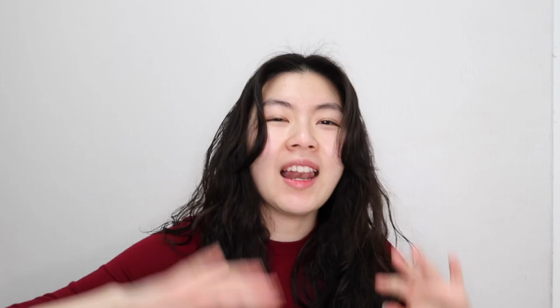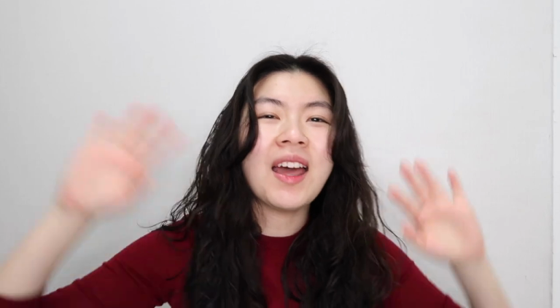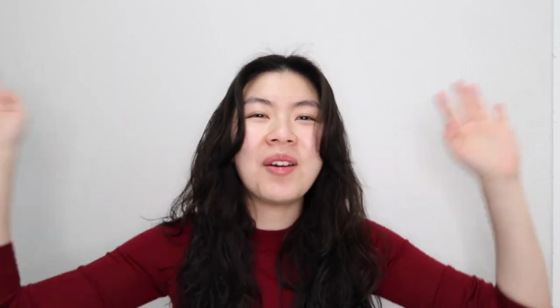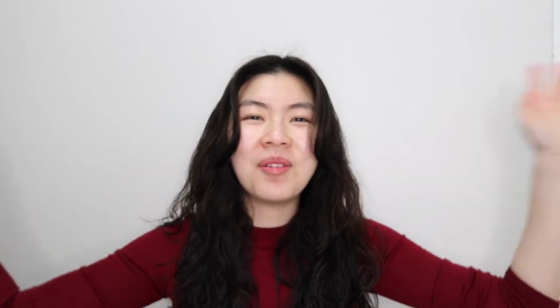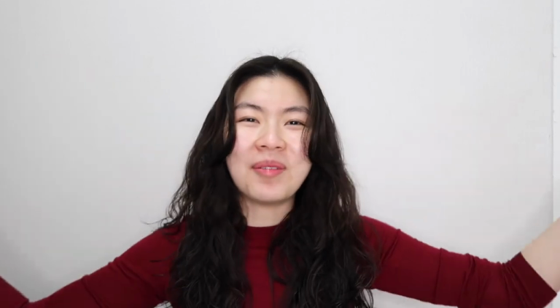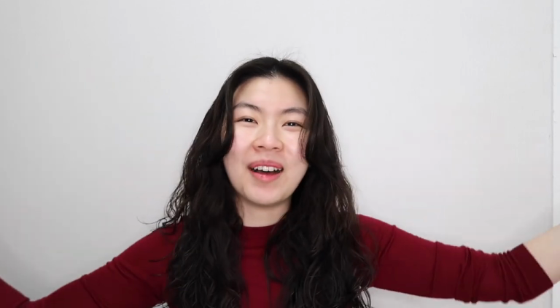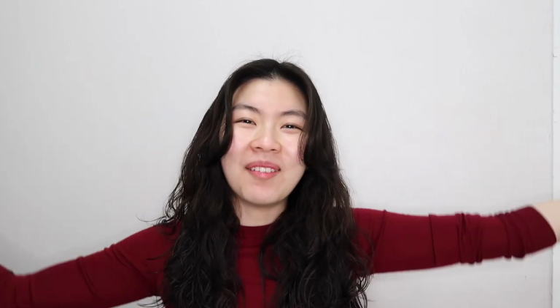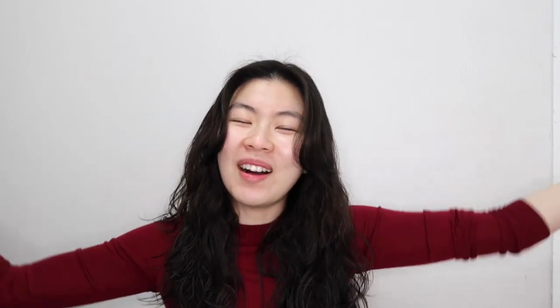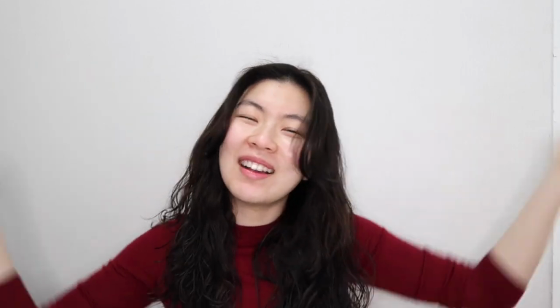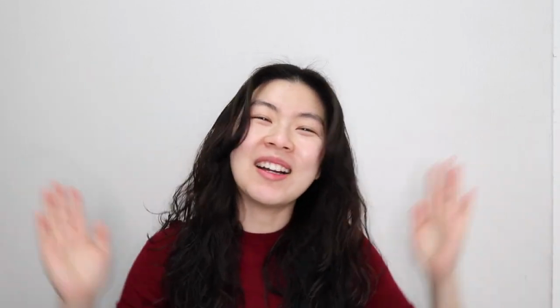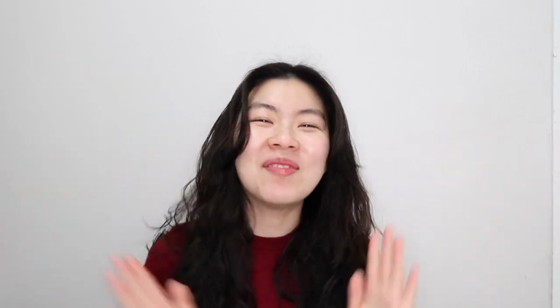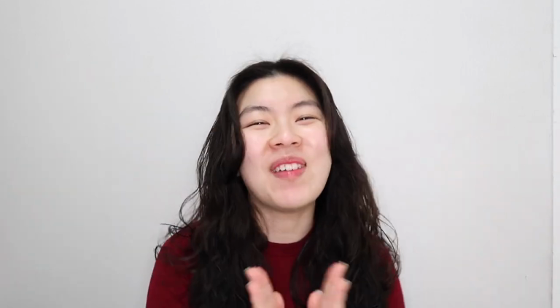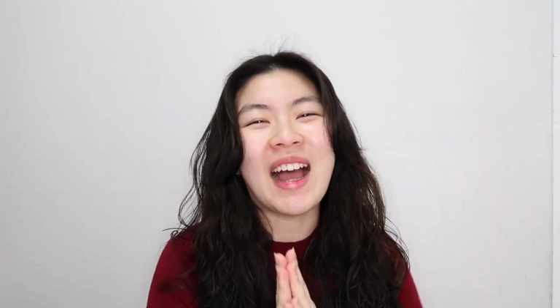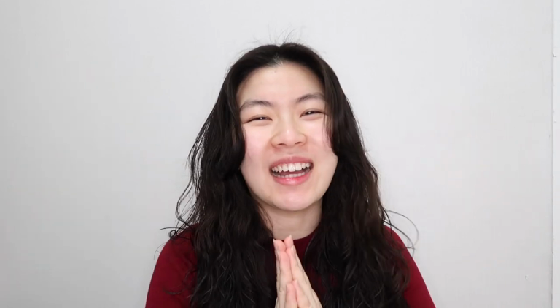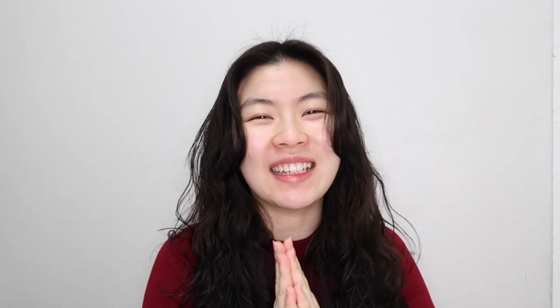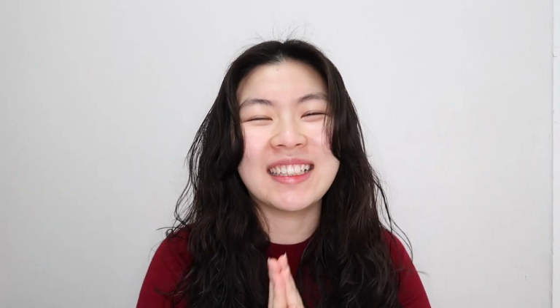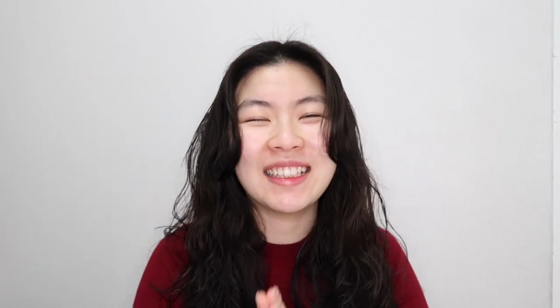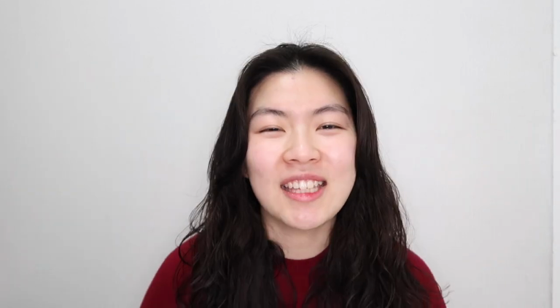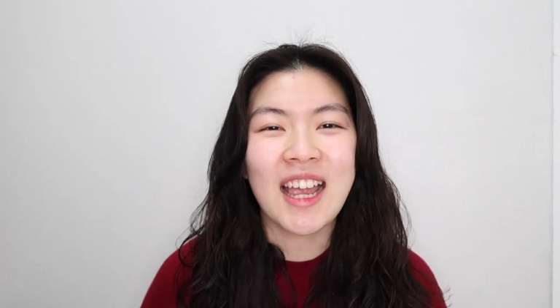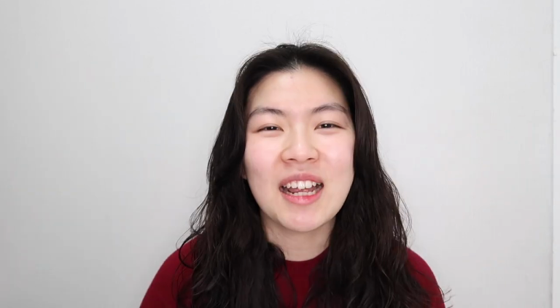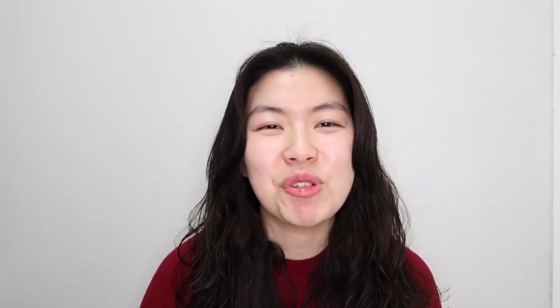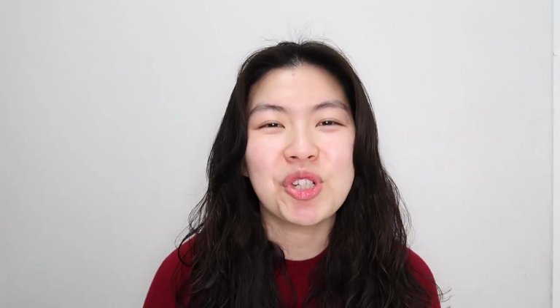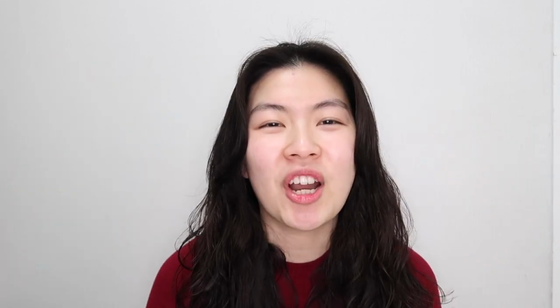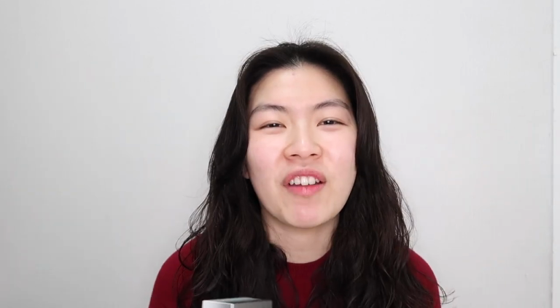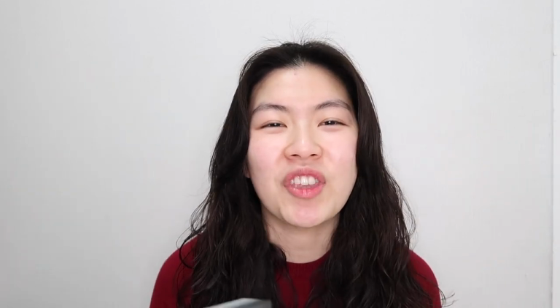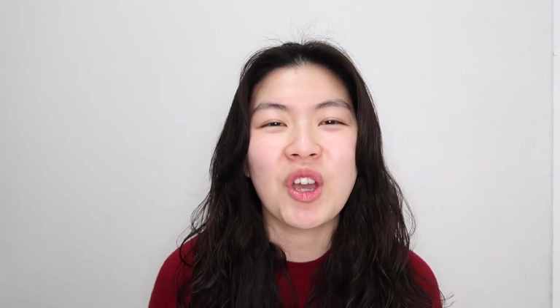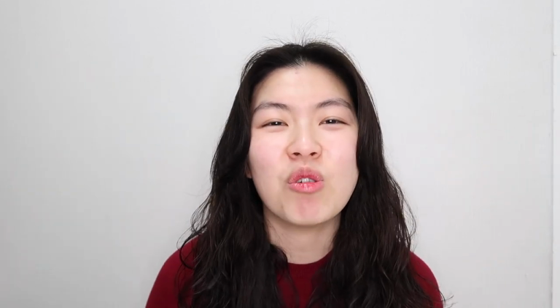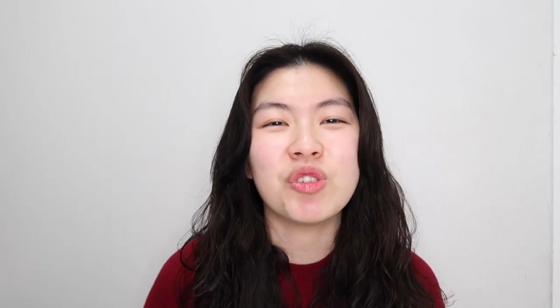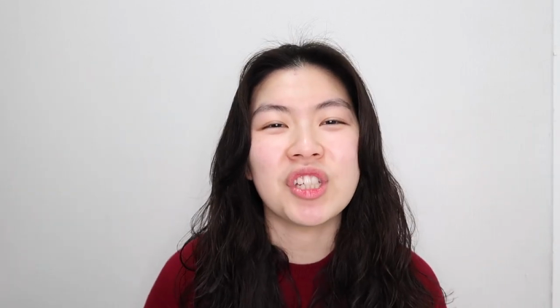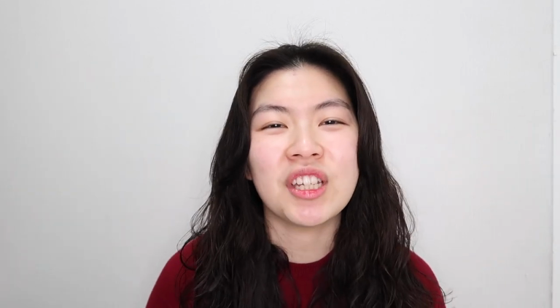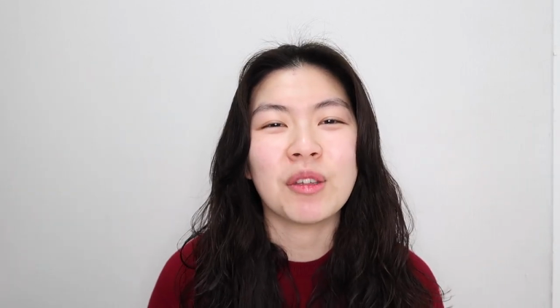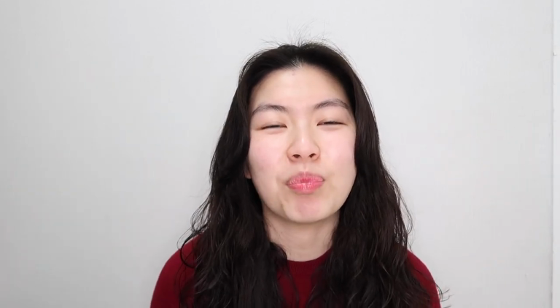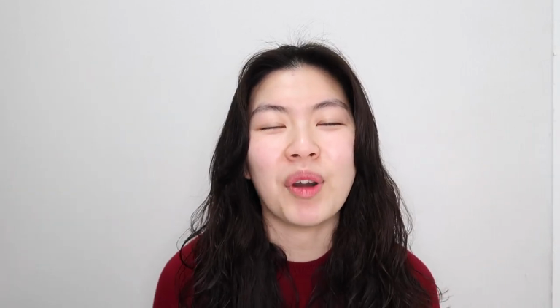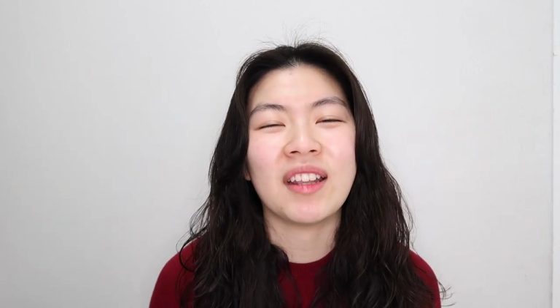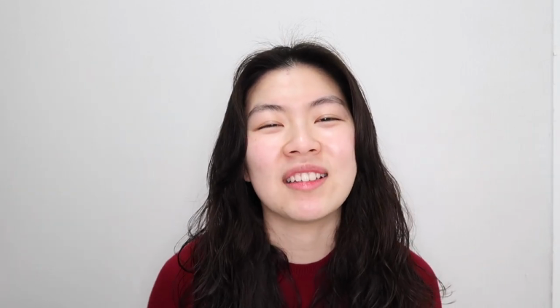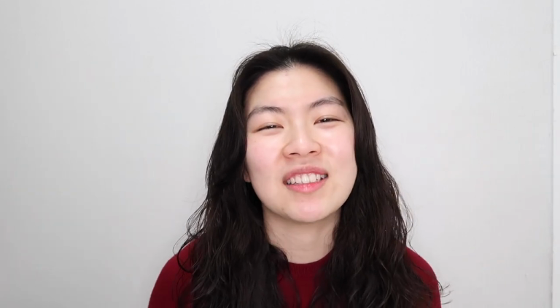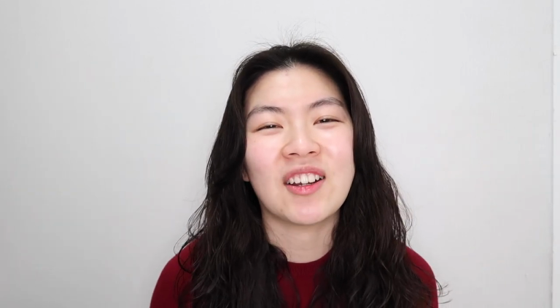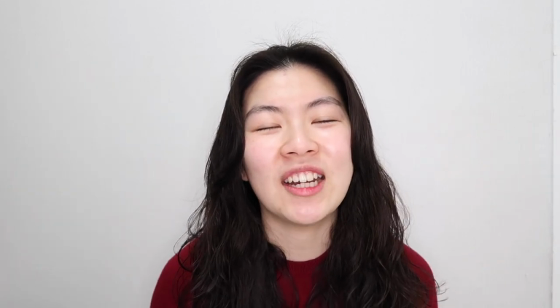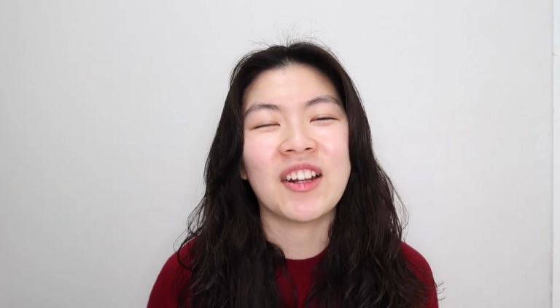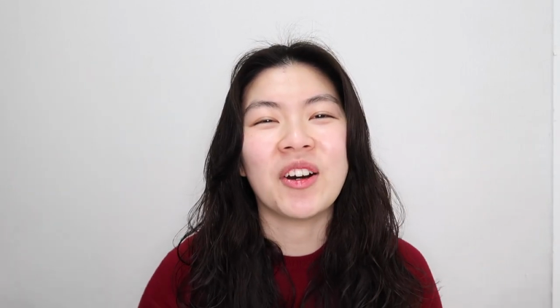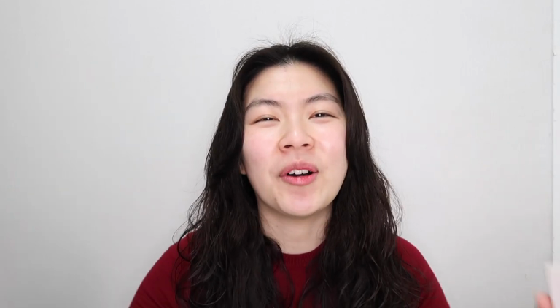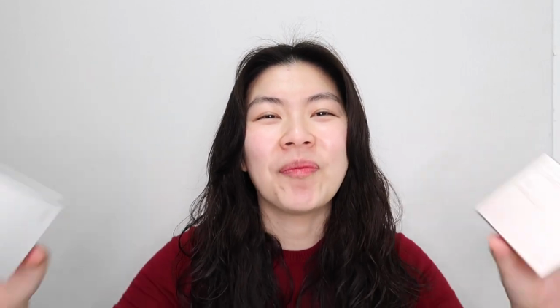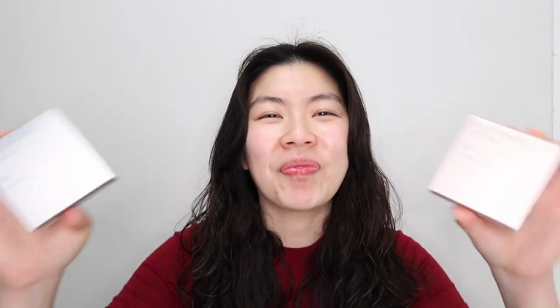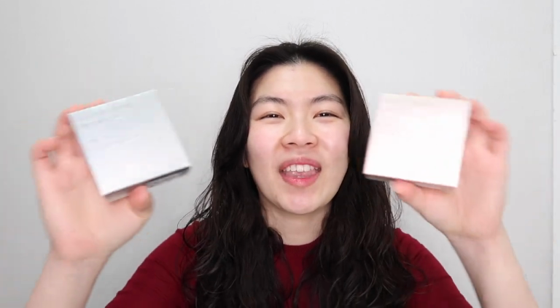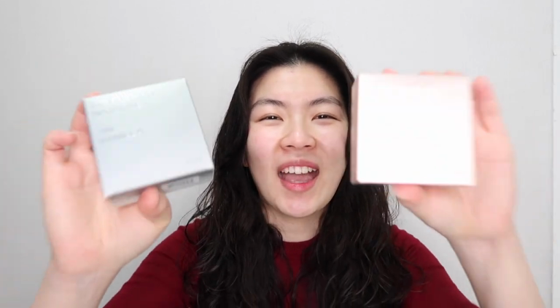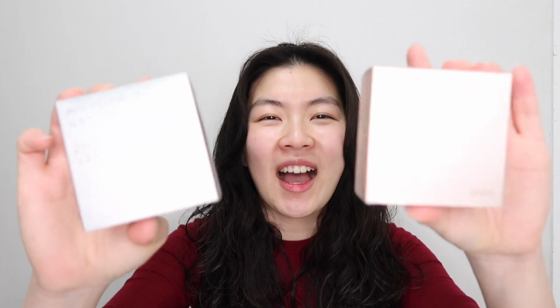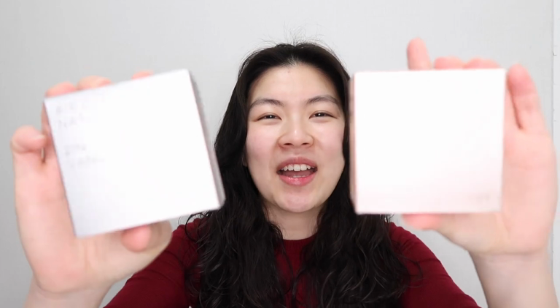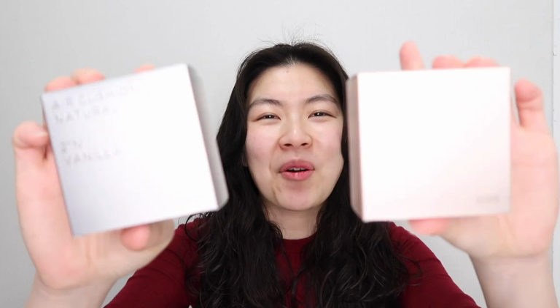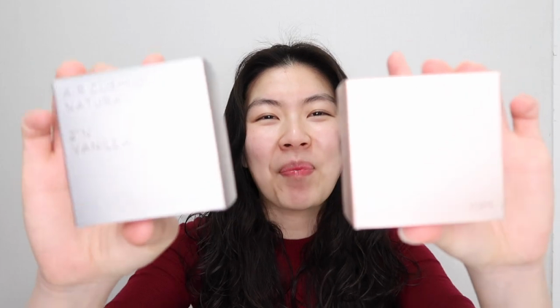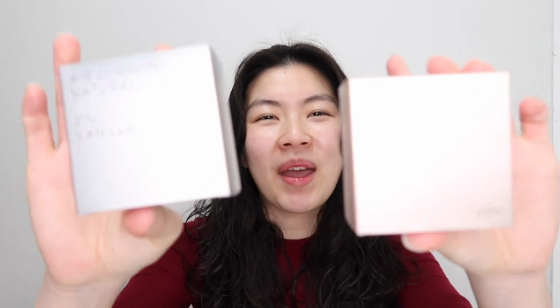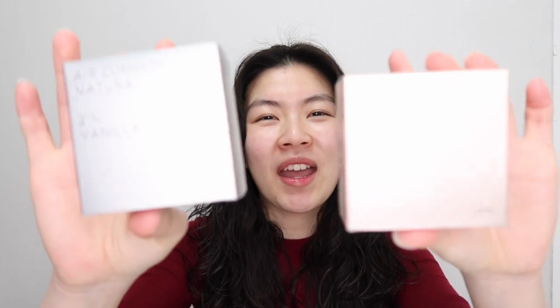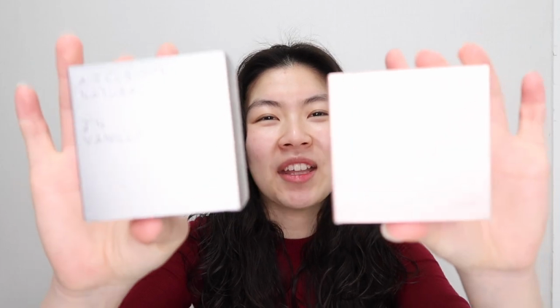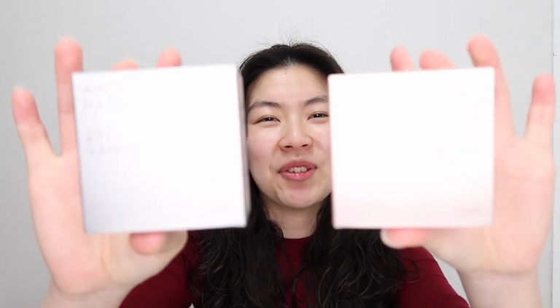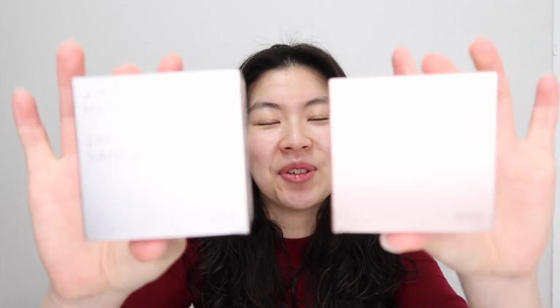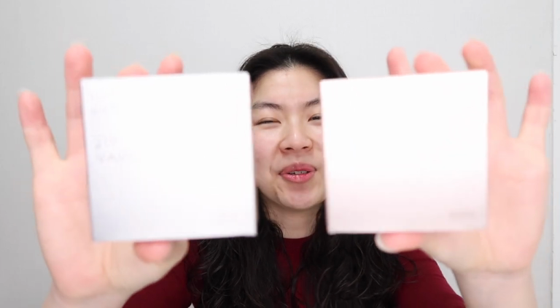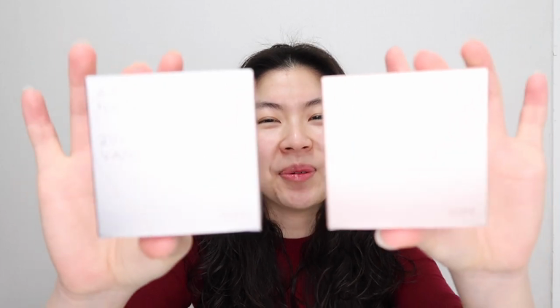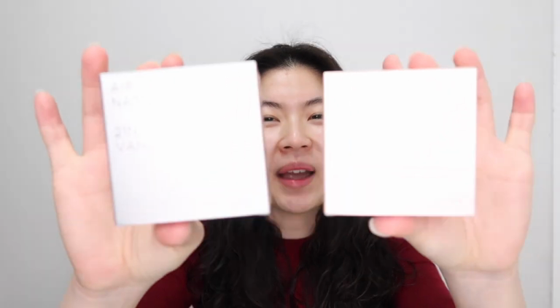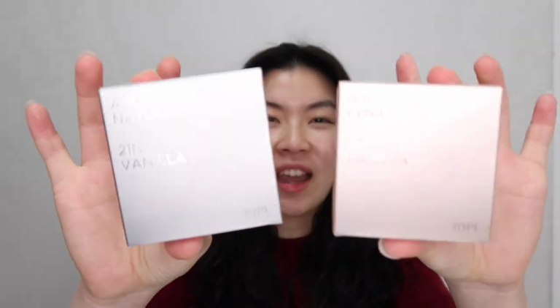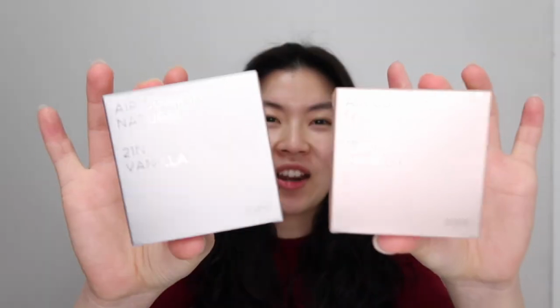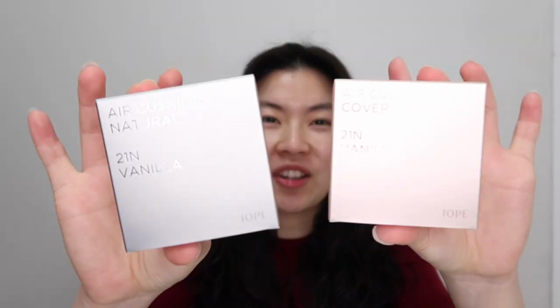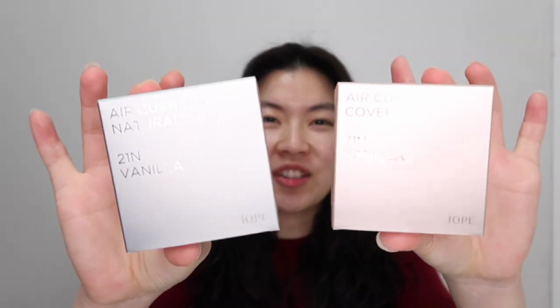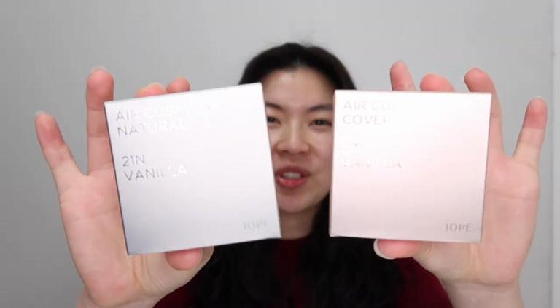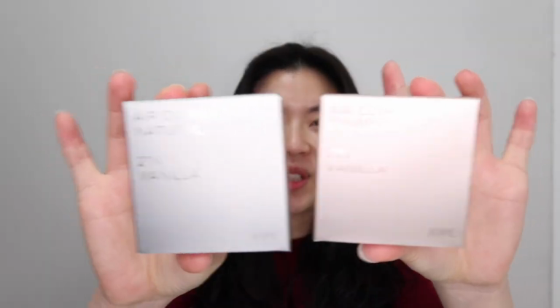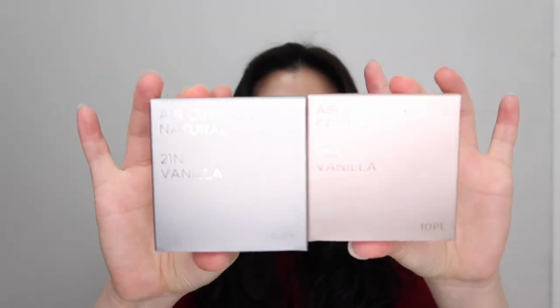Hello, welcome back. Today I'm going to be trying out the OG, the brand that started it off — the IOPE New Air Cushion.